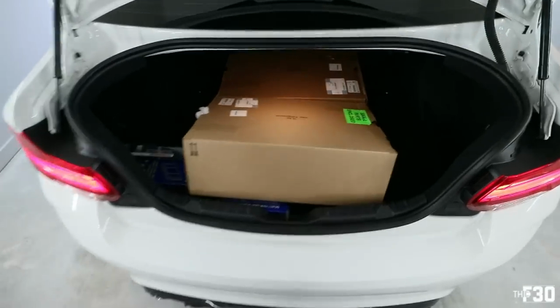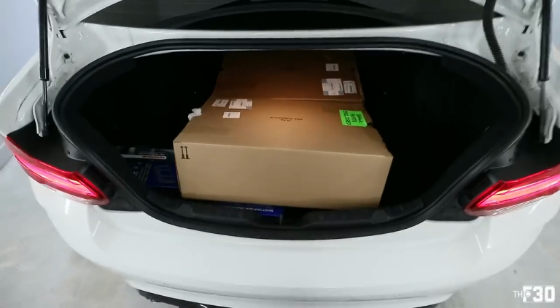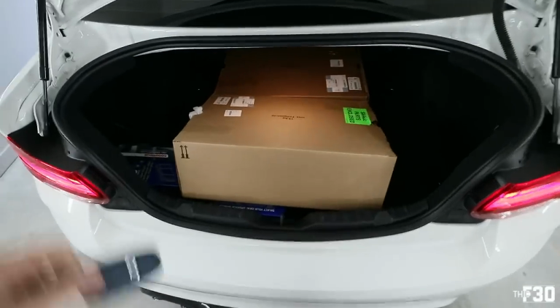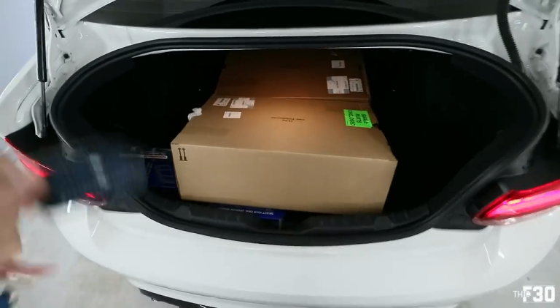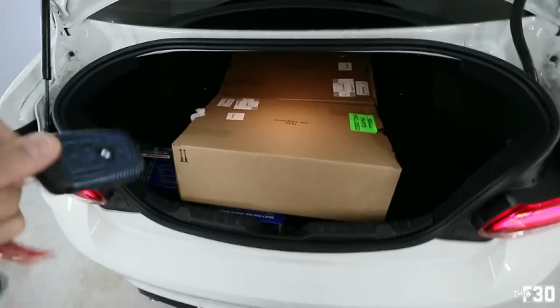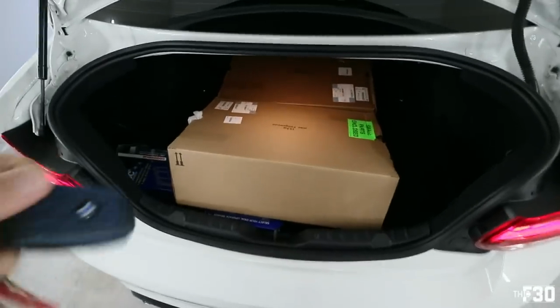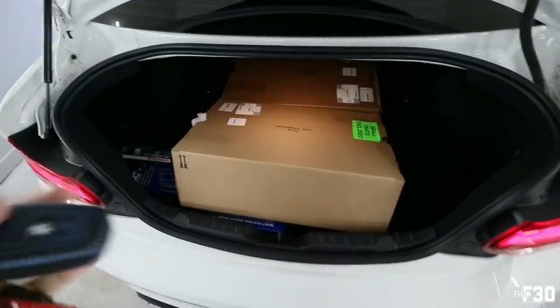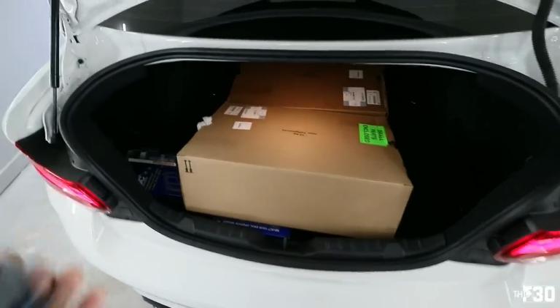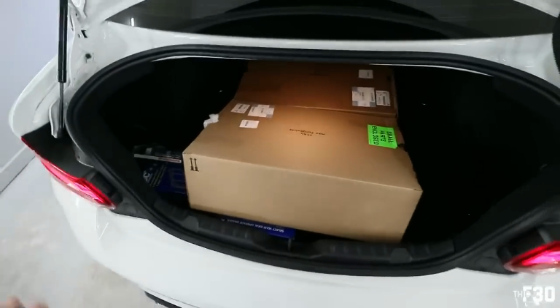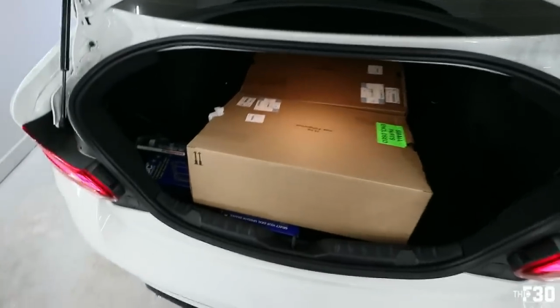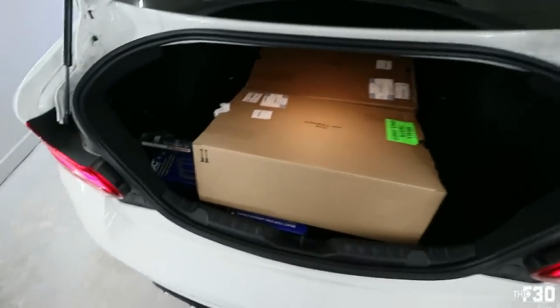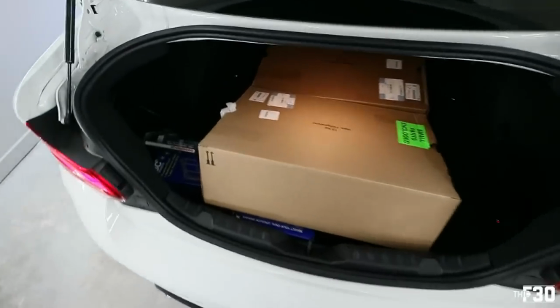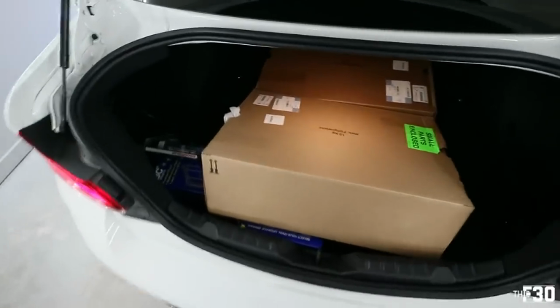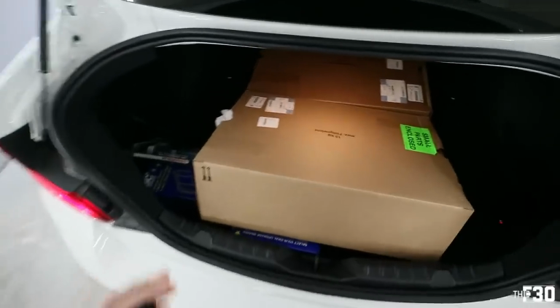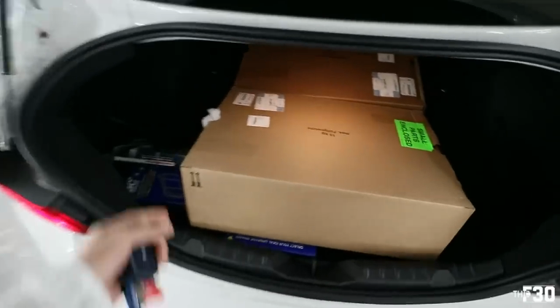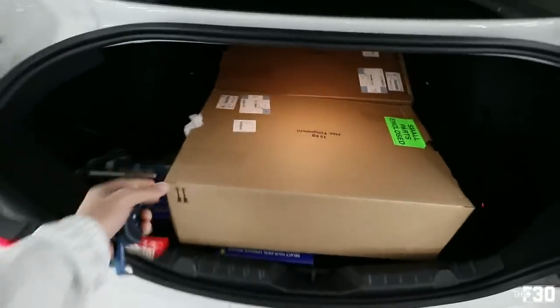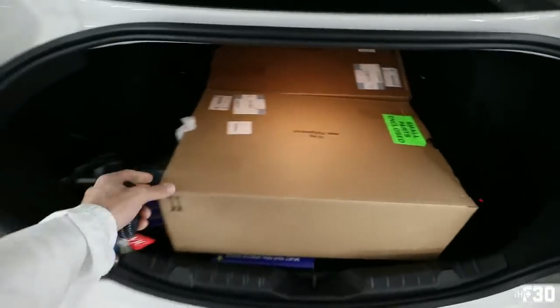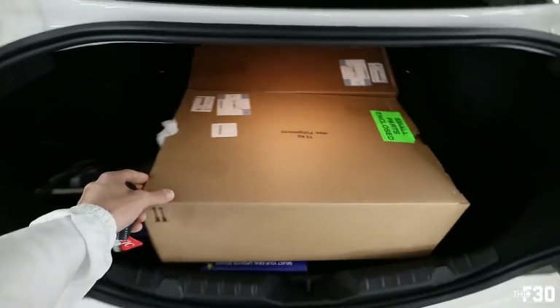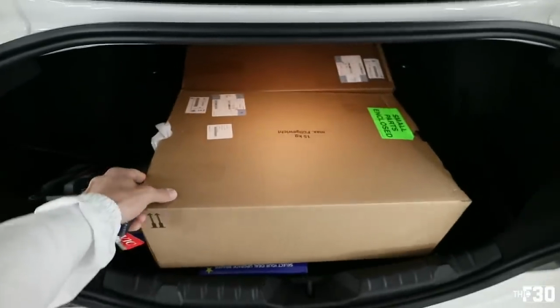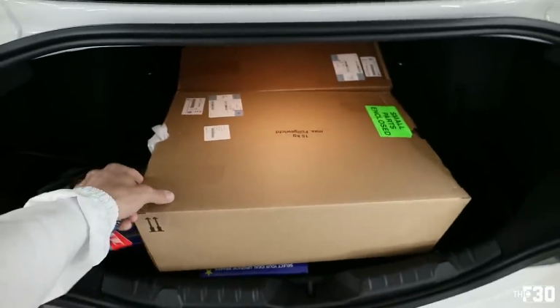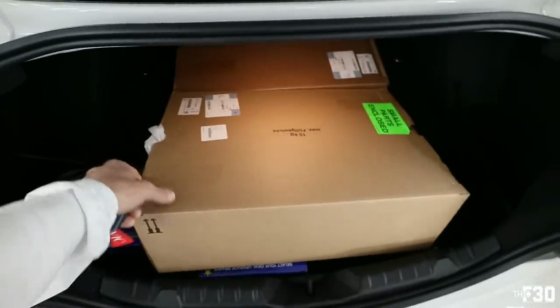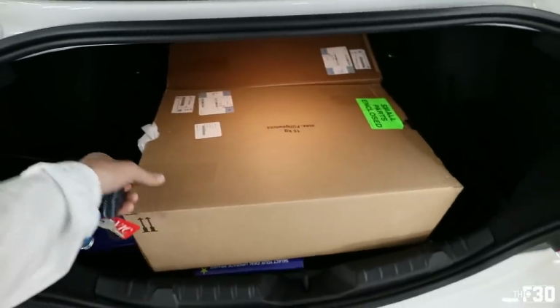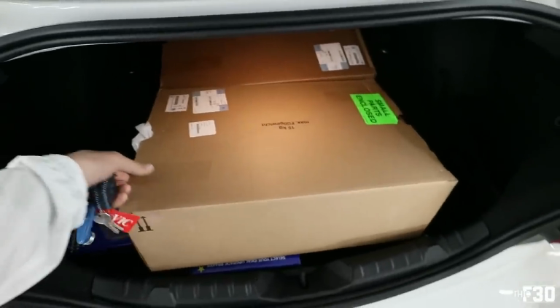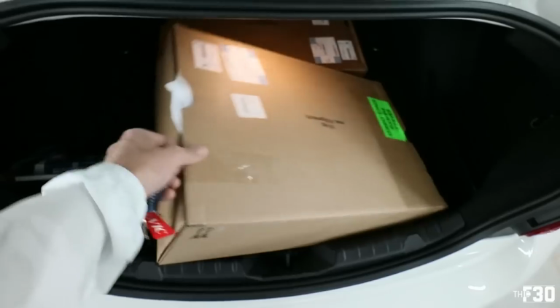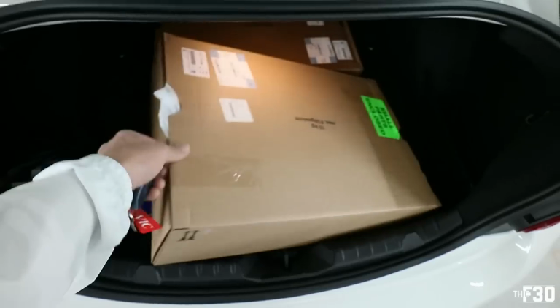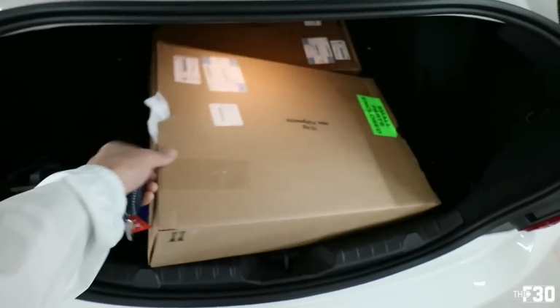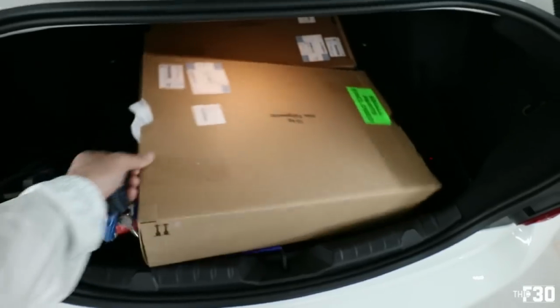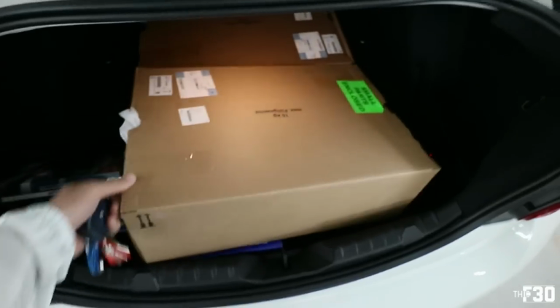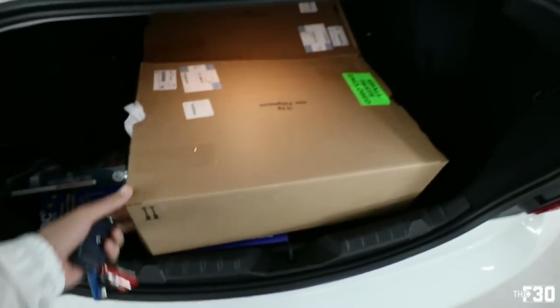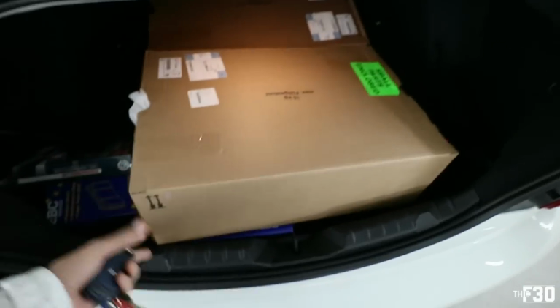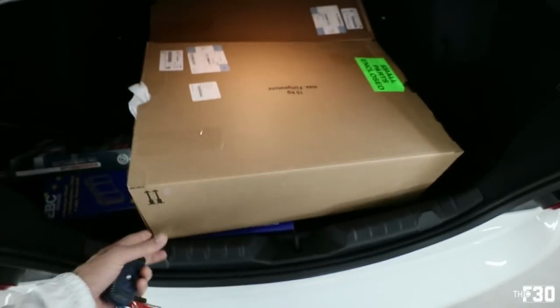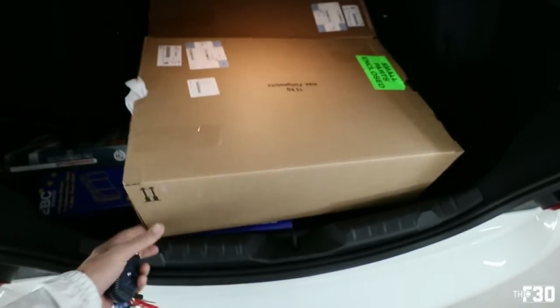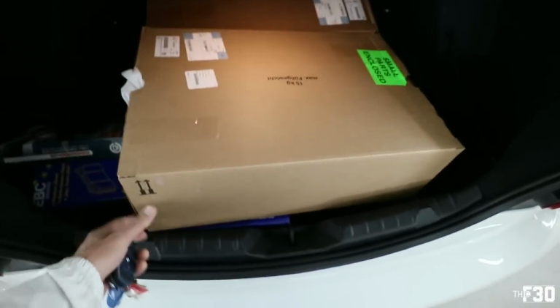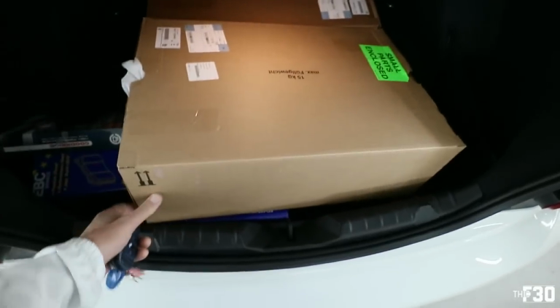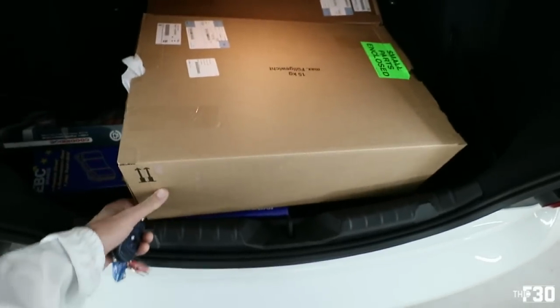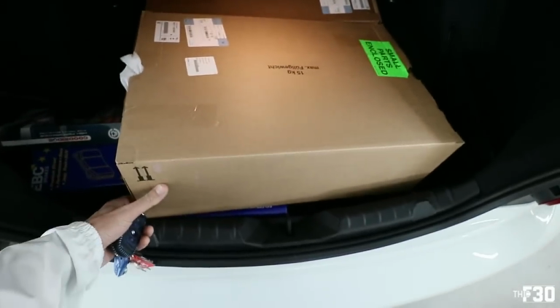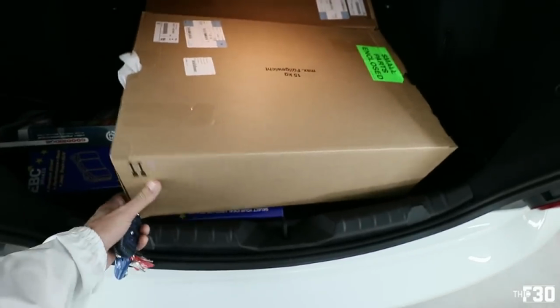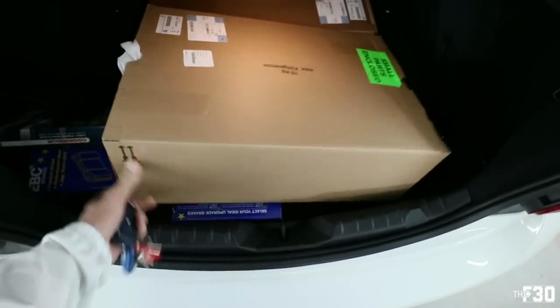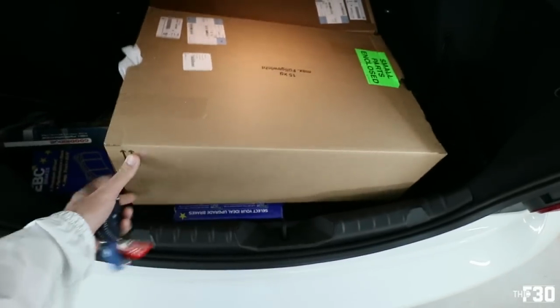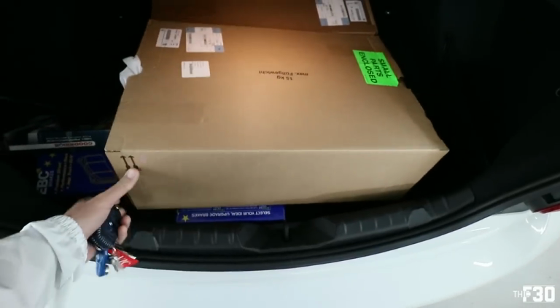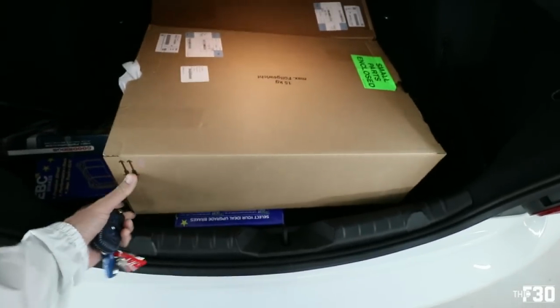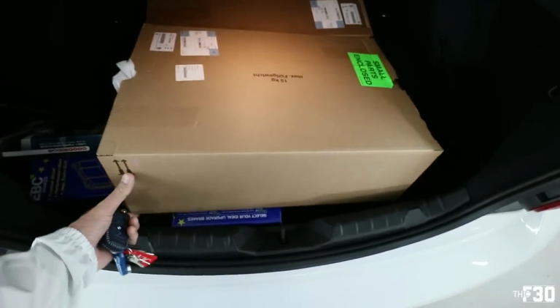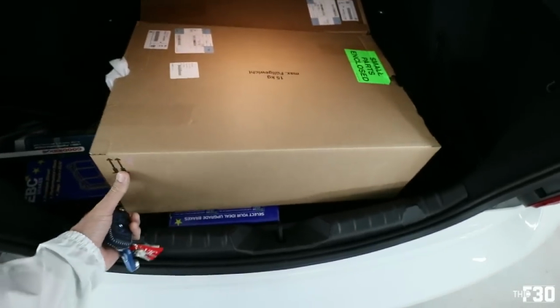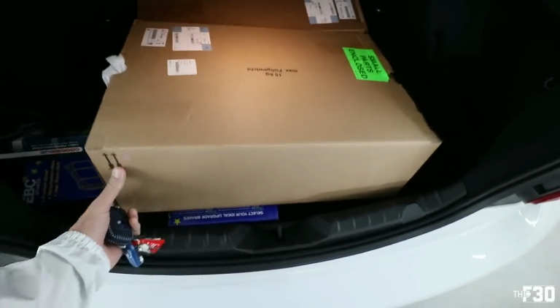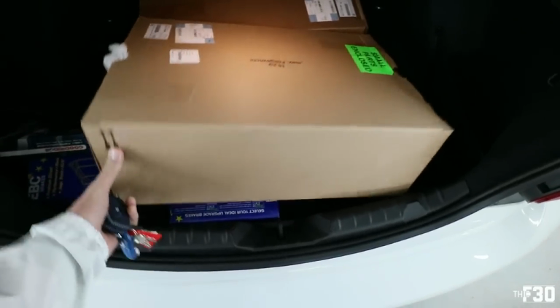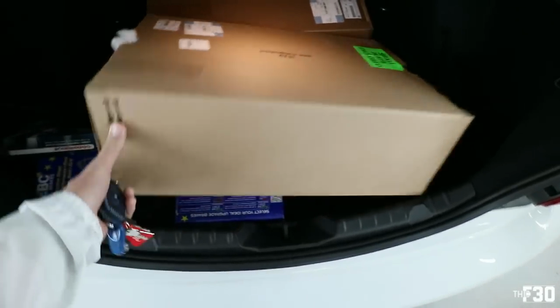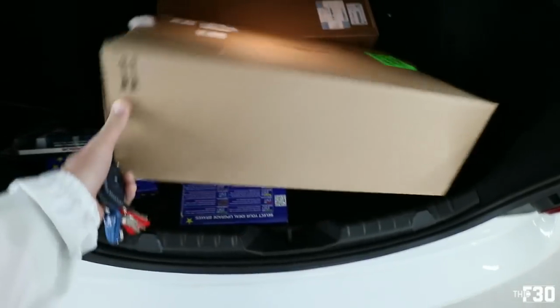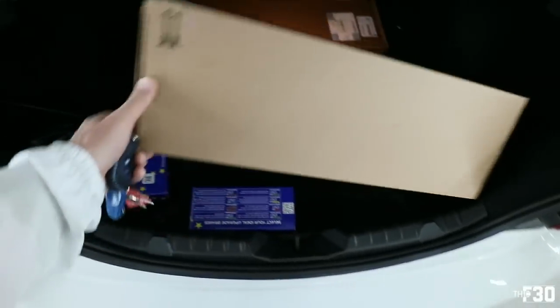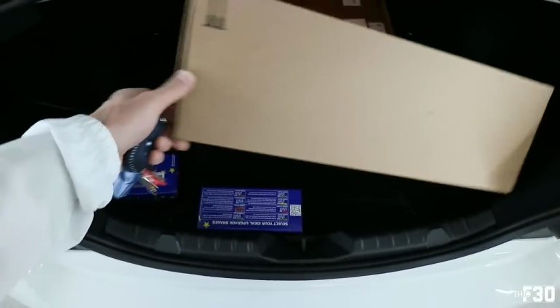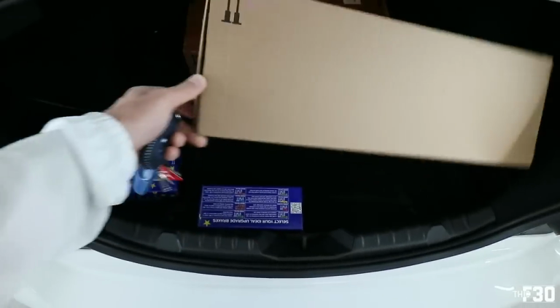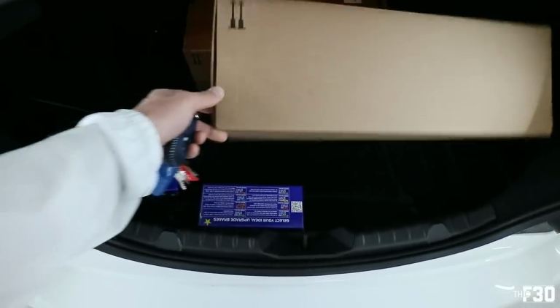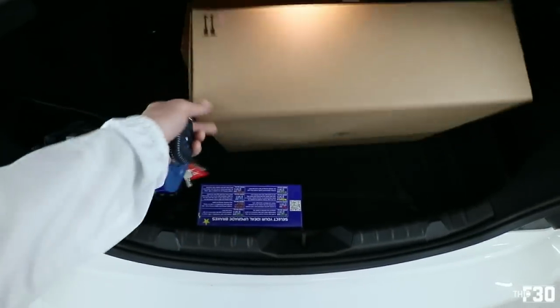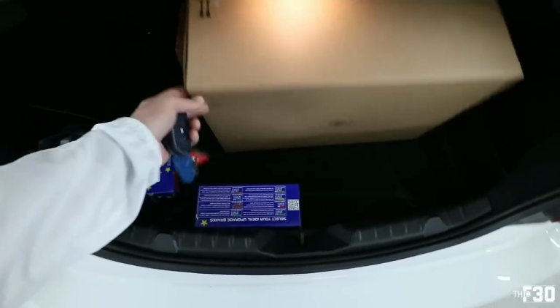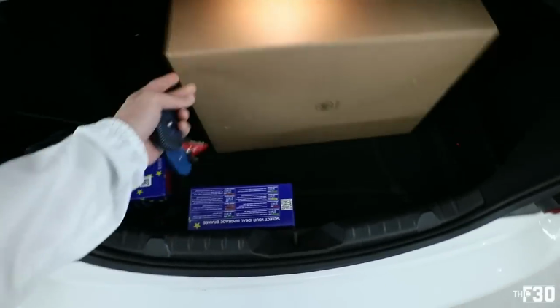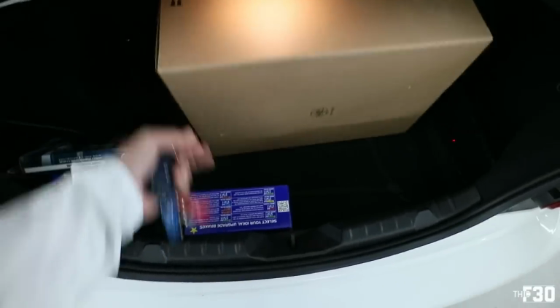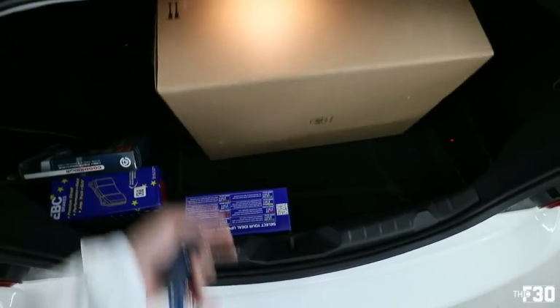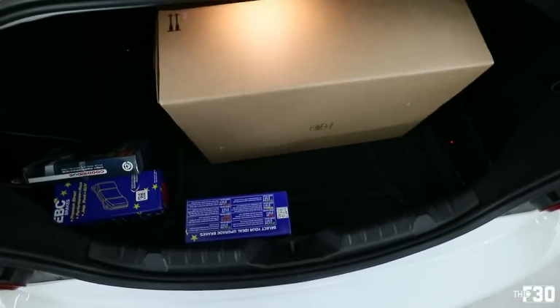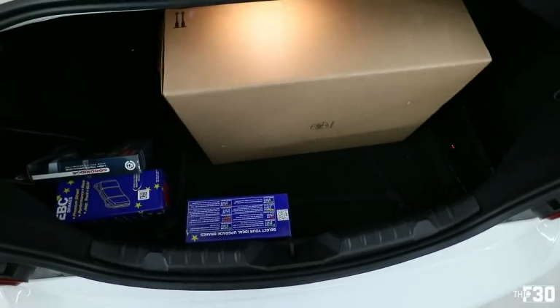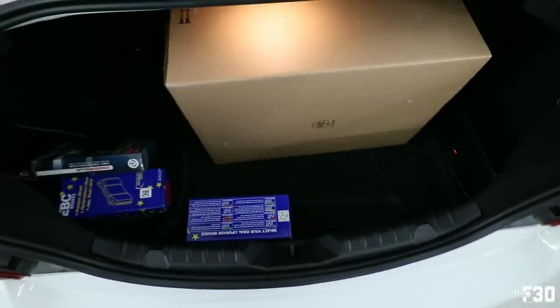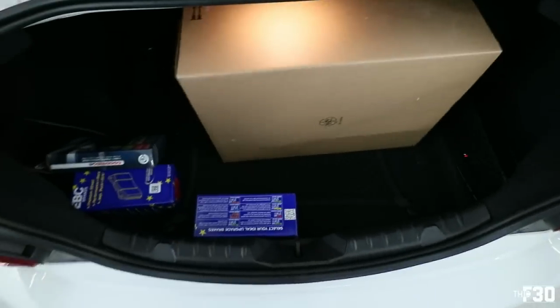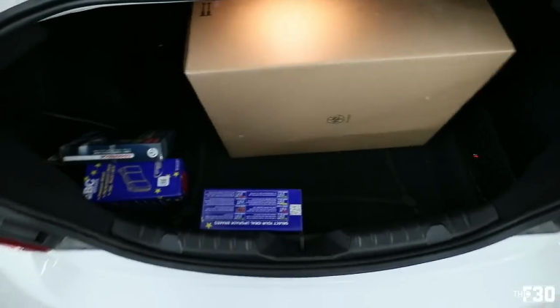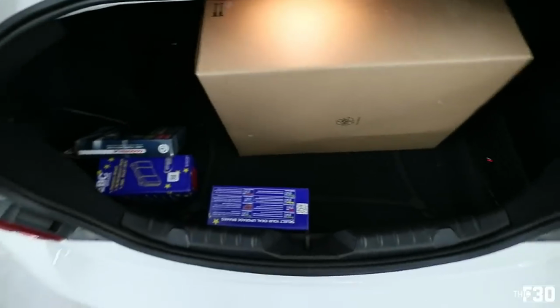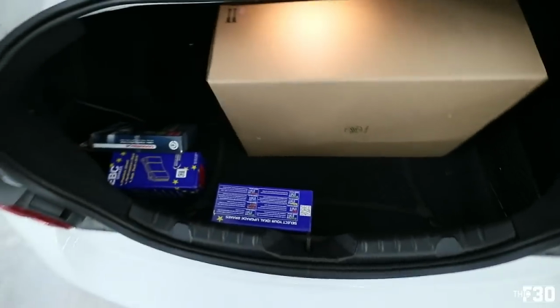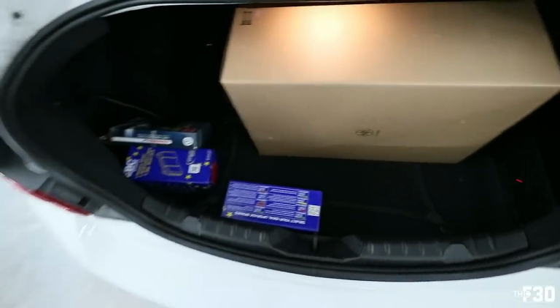I picked out some headlights that we're going to do super clean. I've never done custom headlights, but I figured this is probably the right time to do it if I'm going to do it.